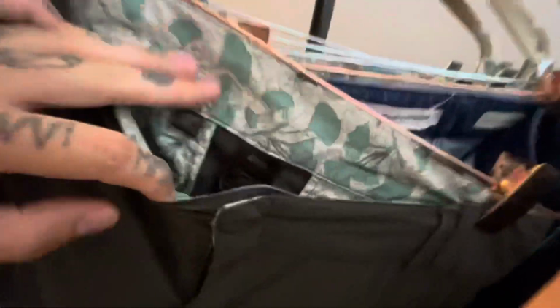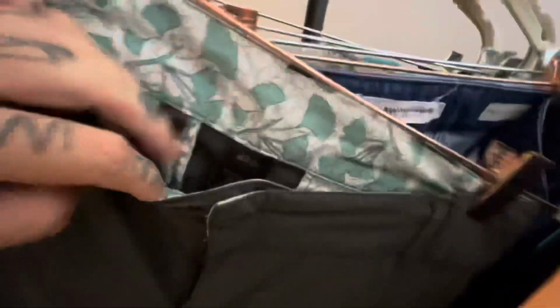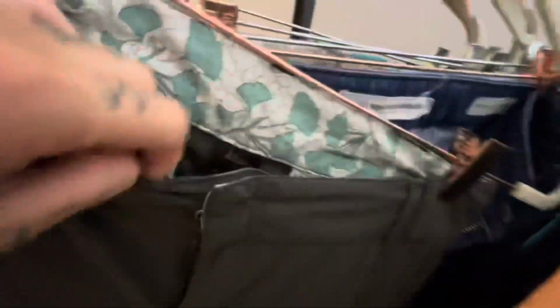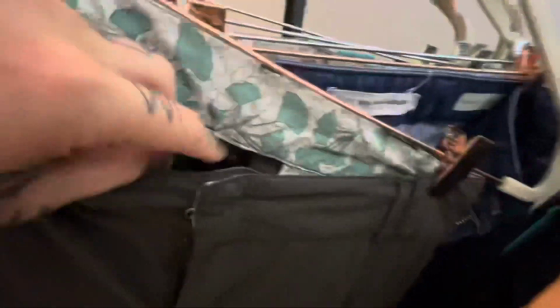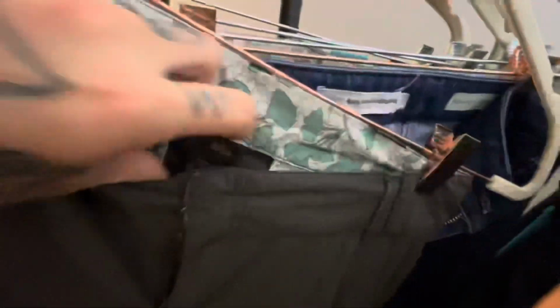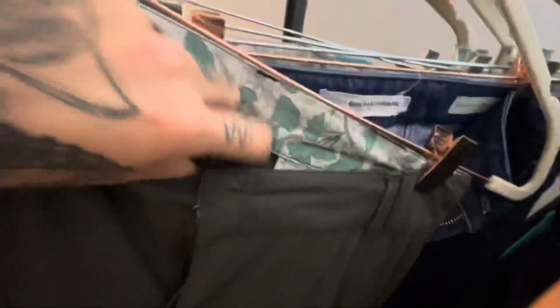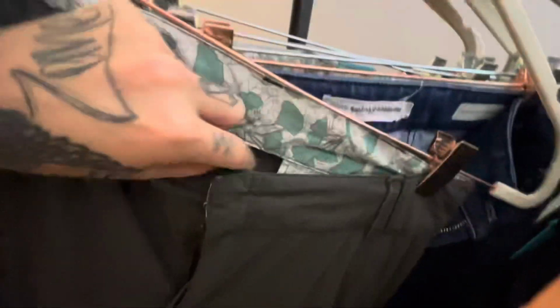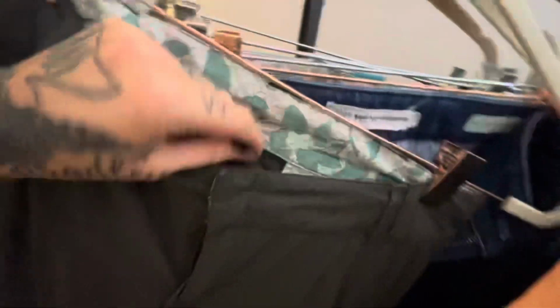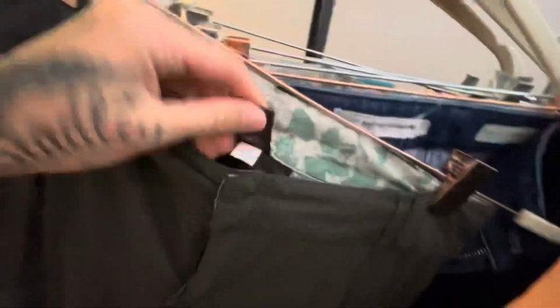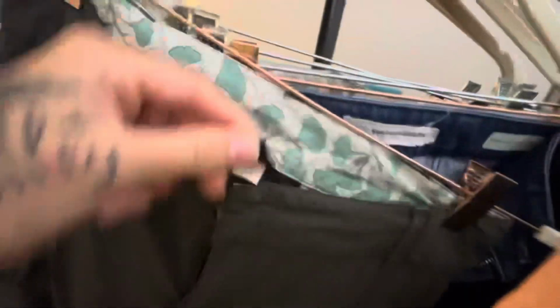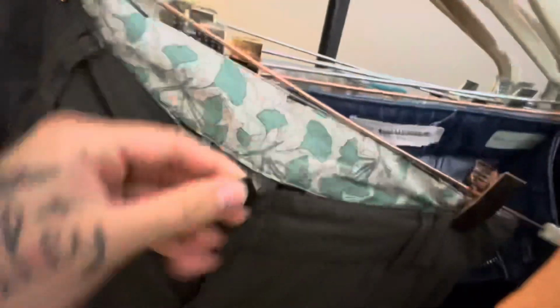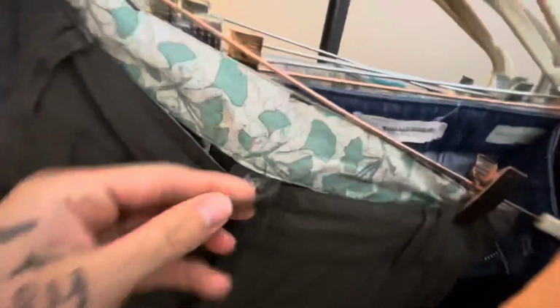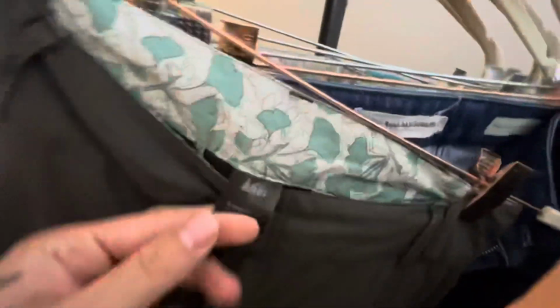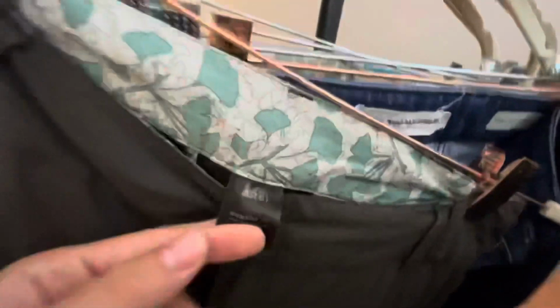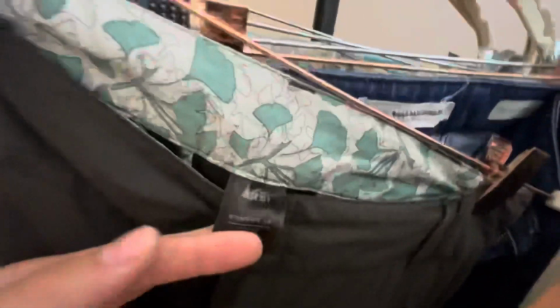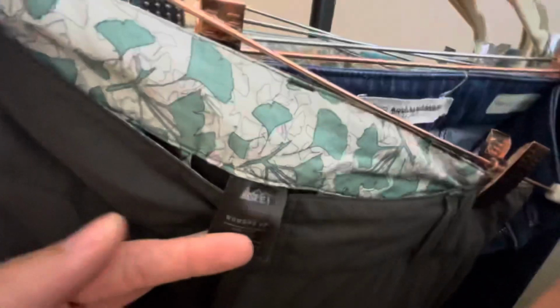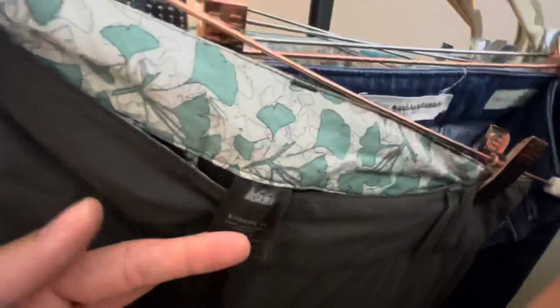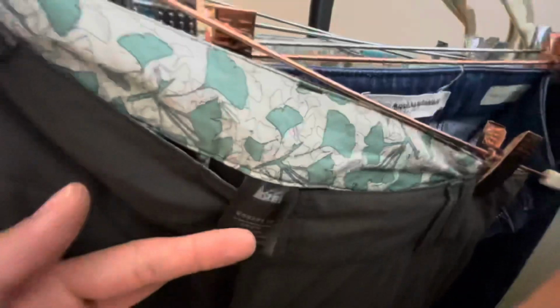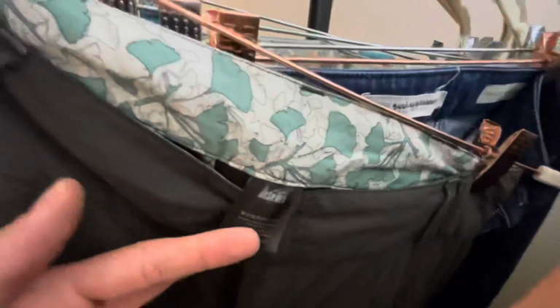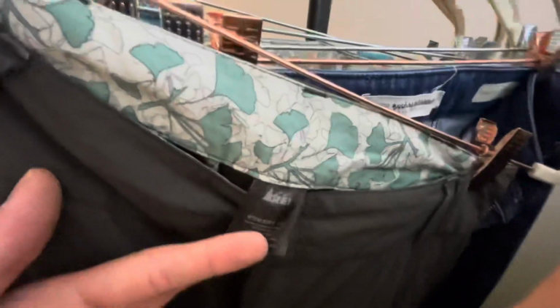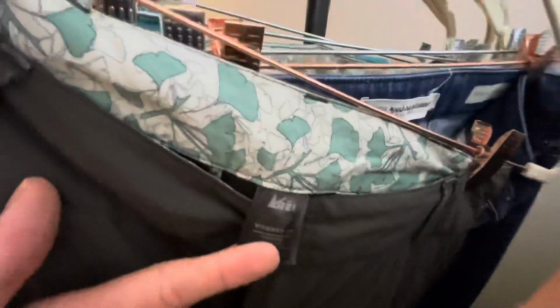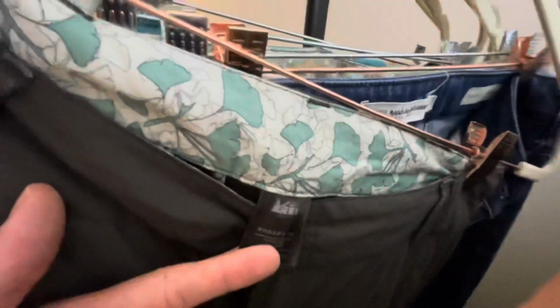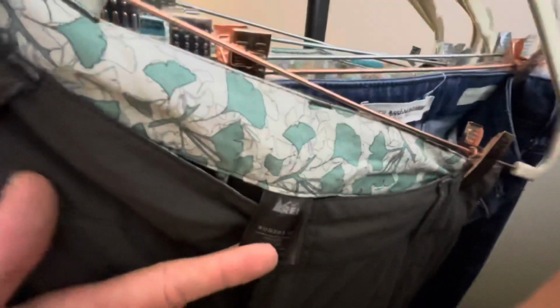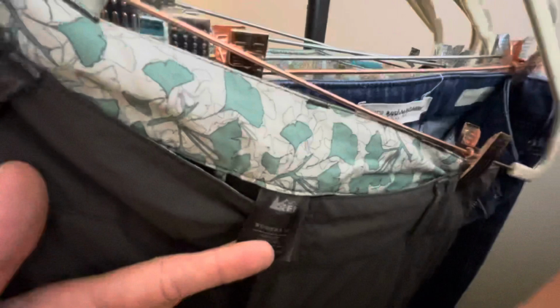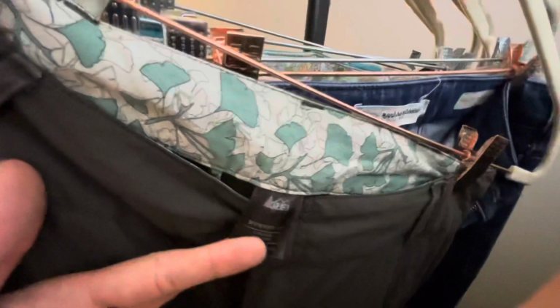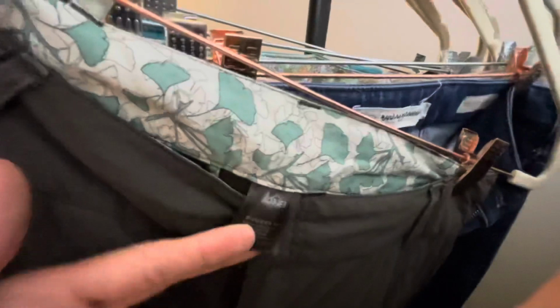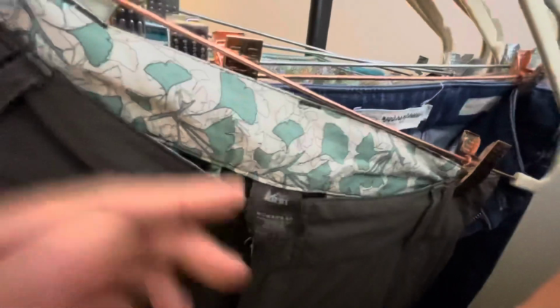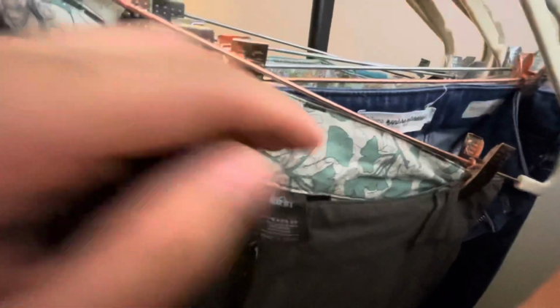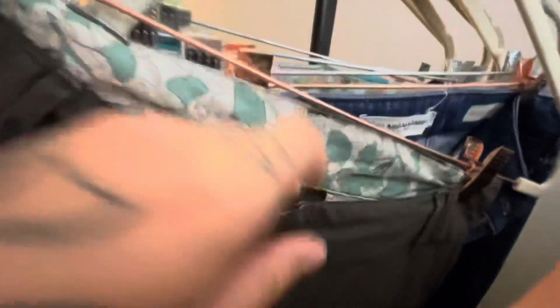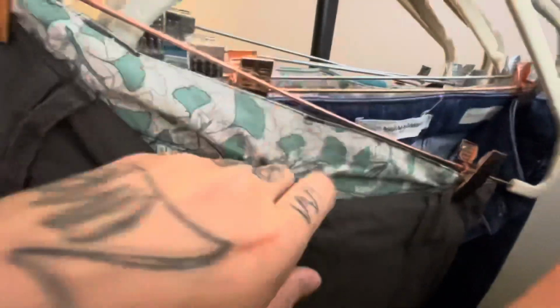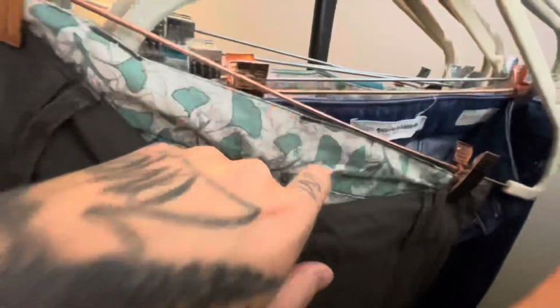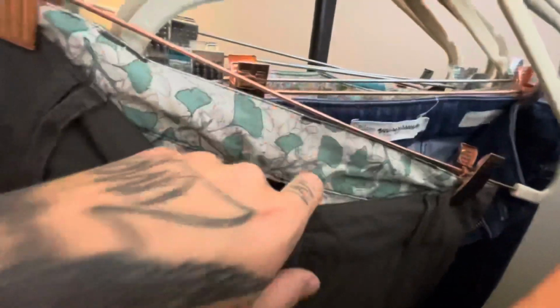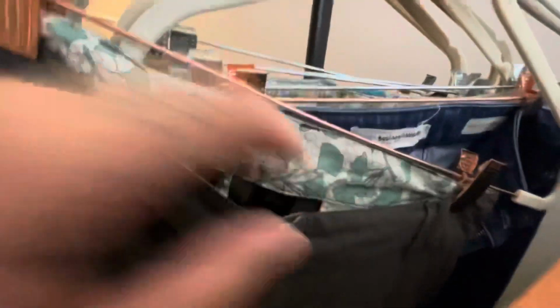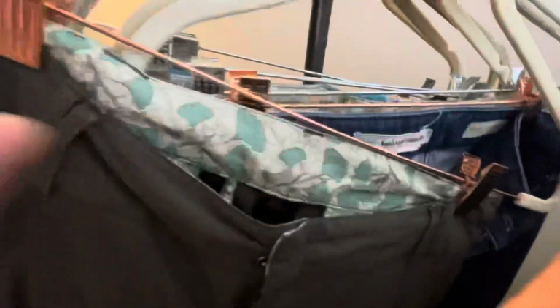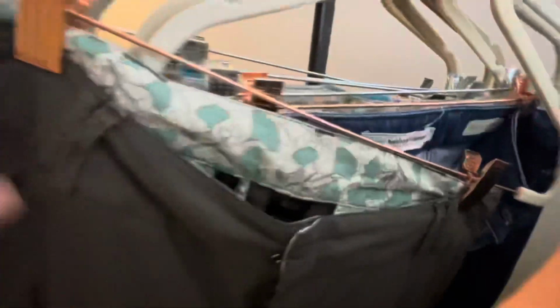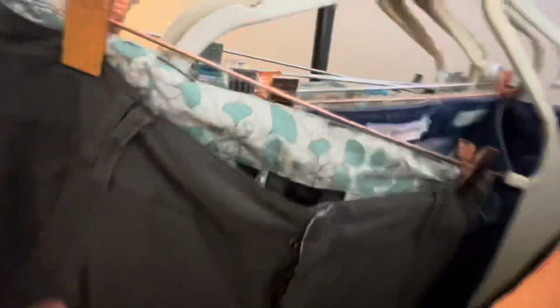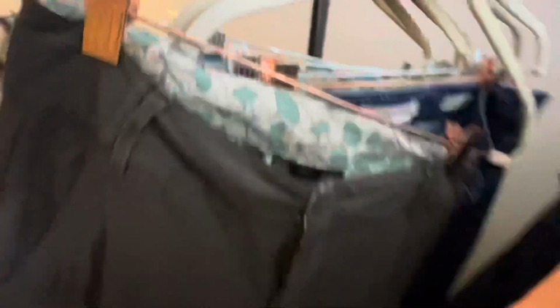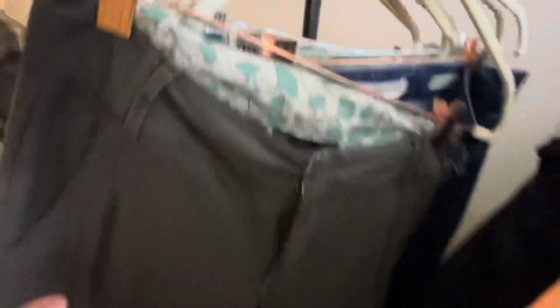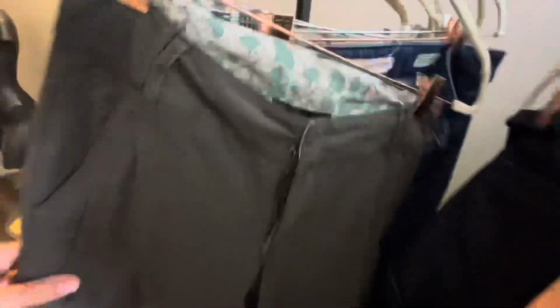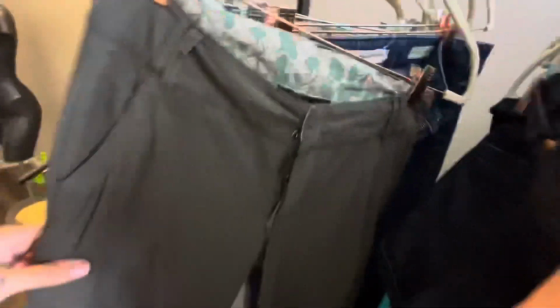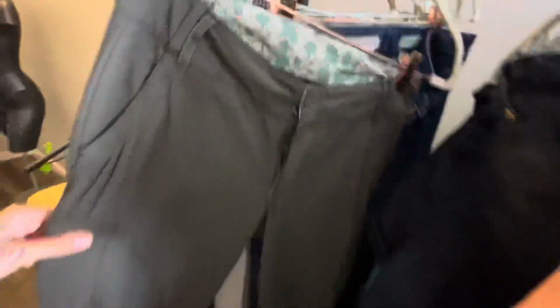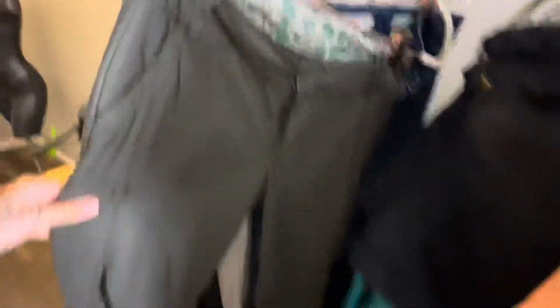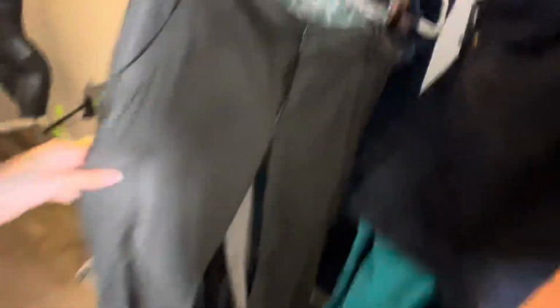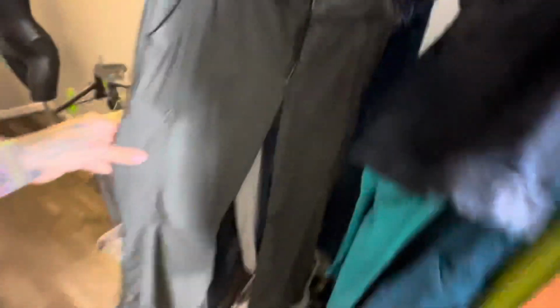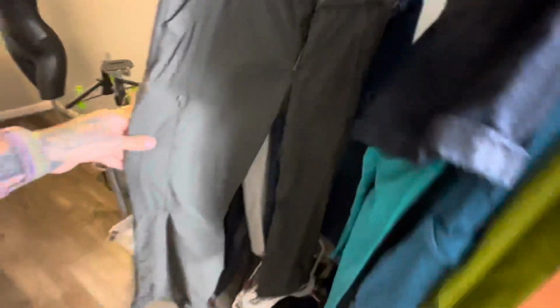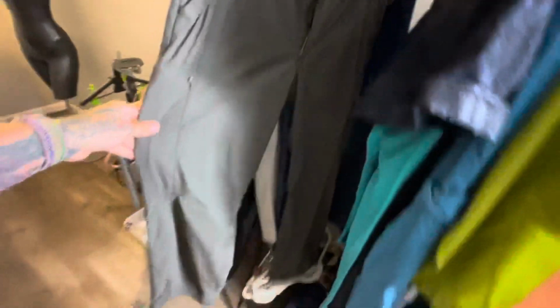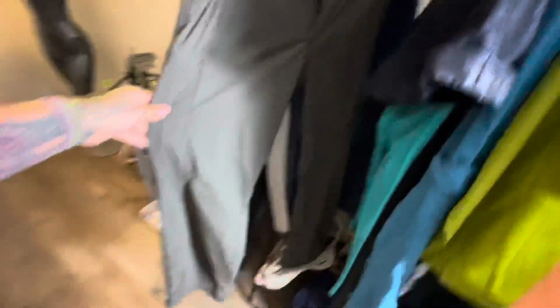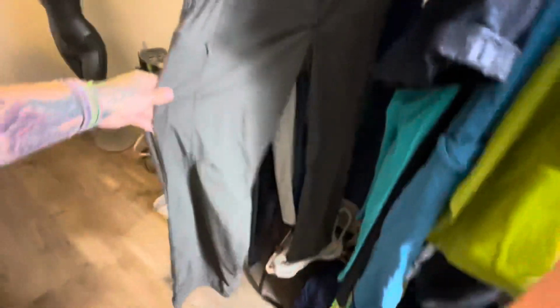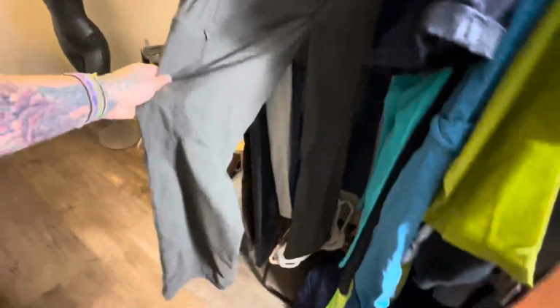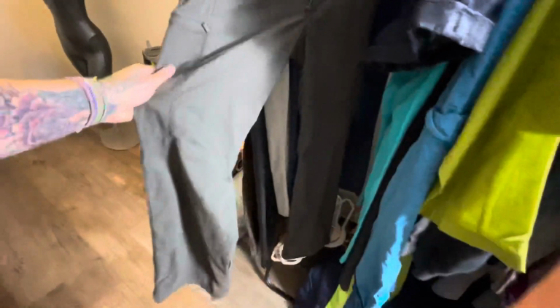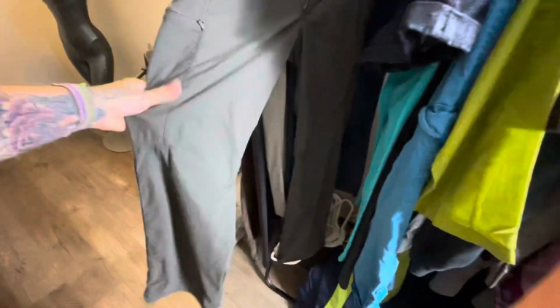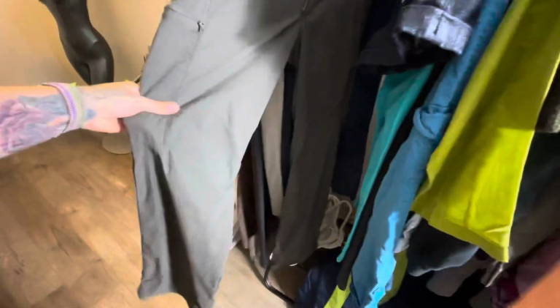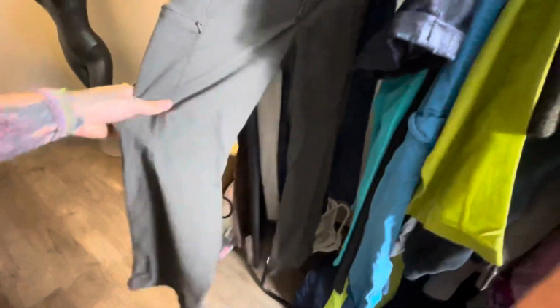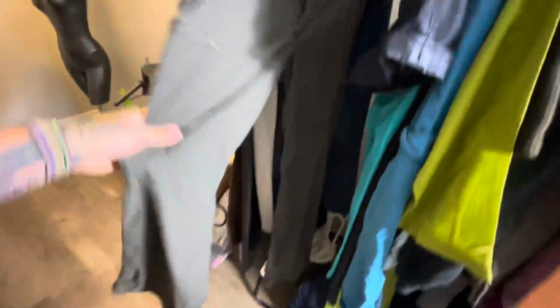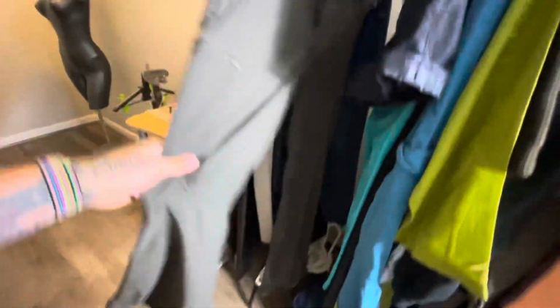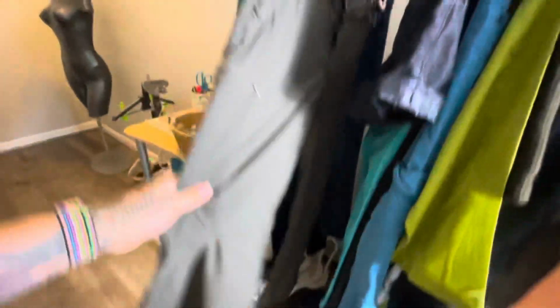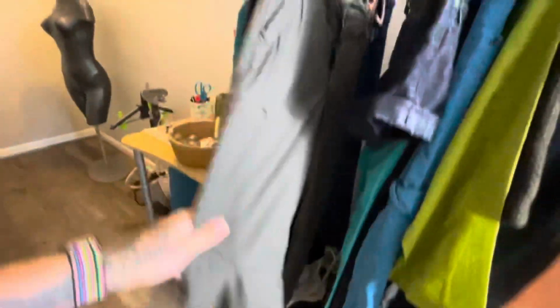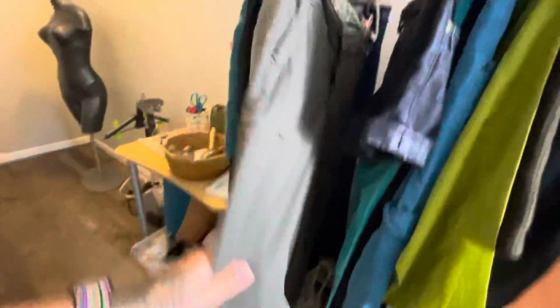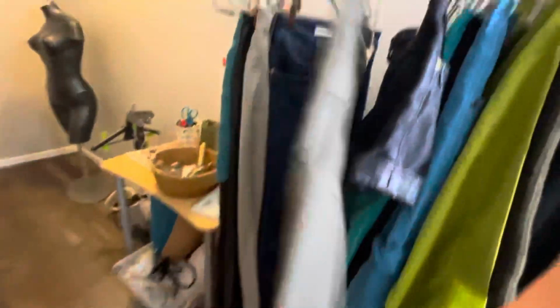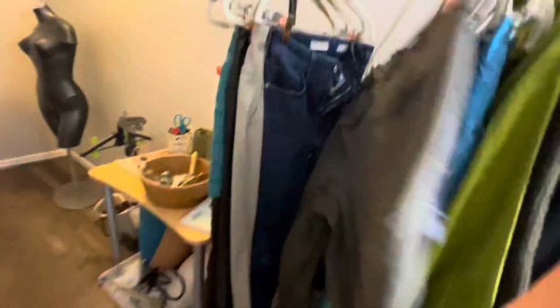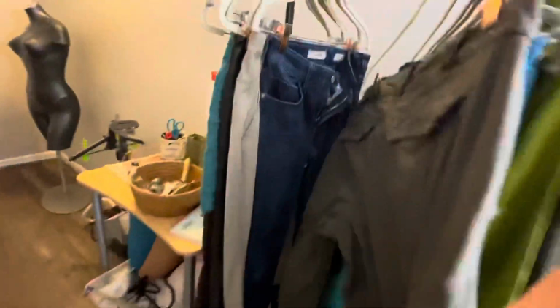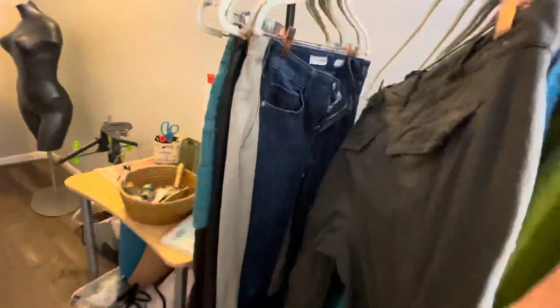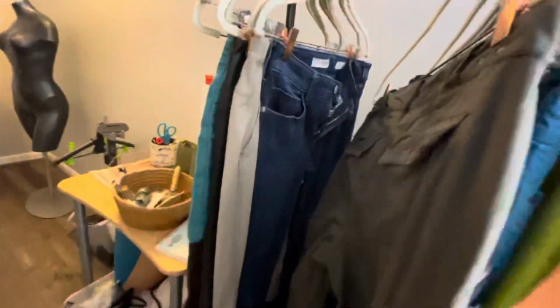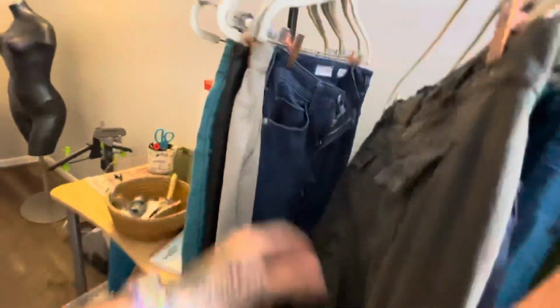REI pants — also a solid seller around $20. Nothing too special, just regular hiking pants.